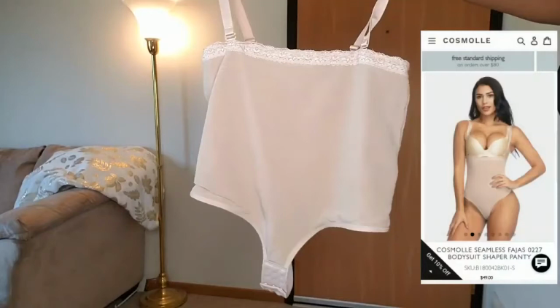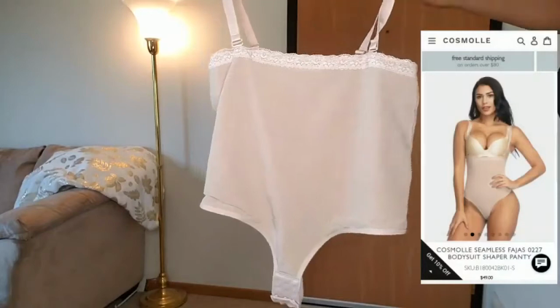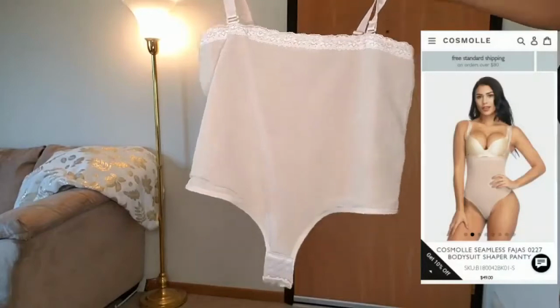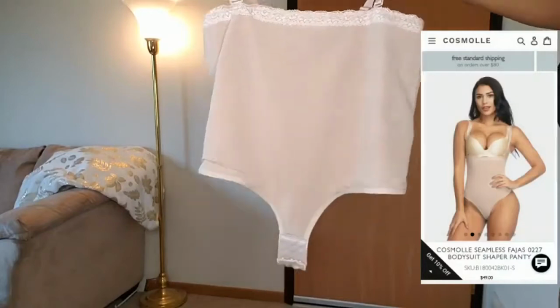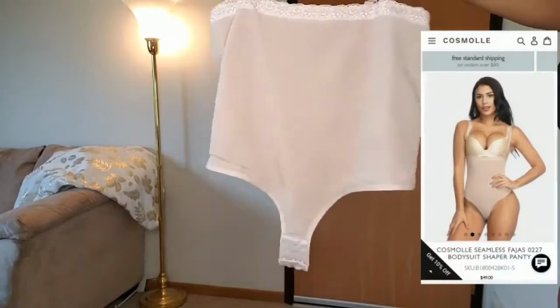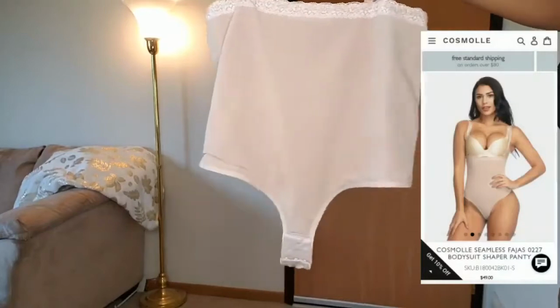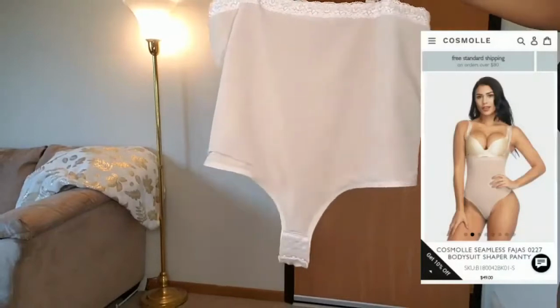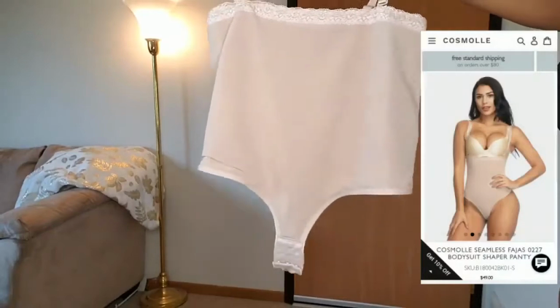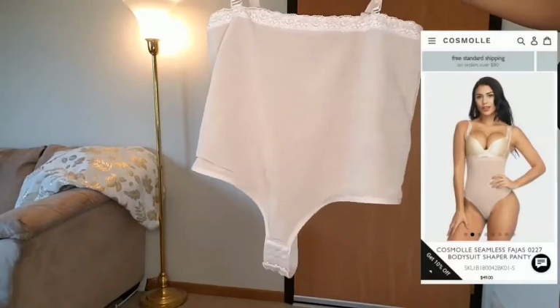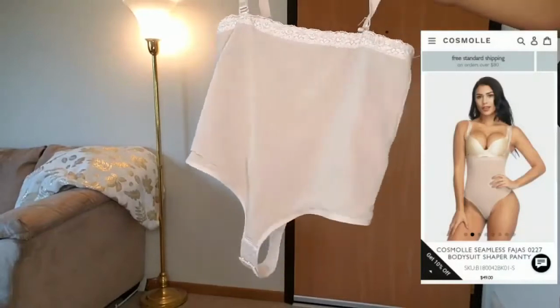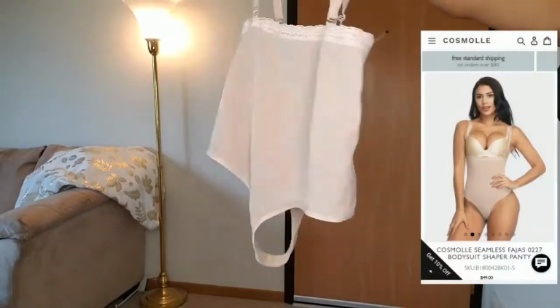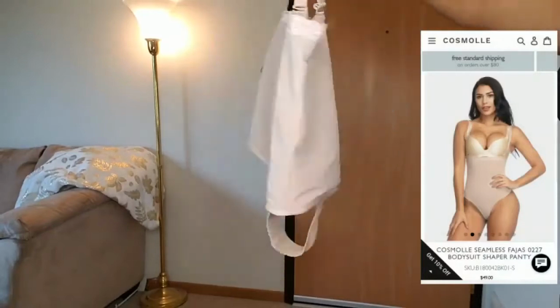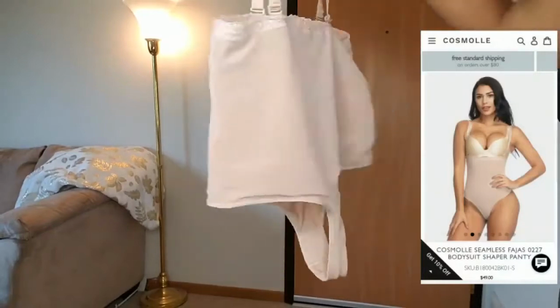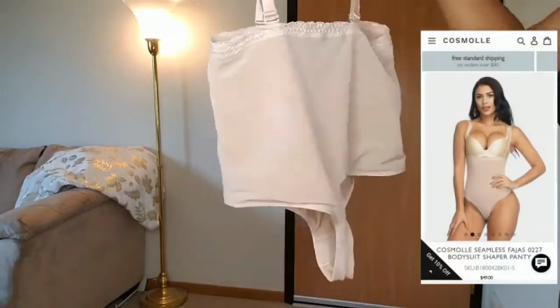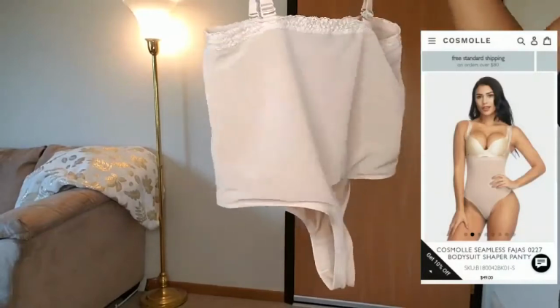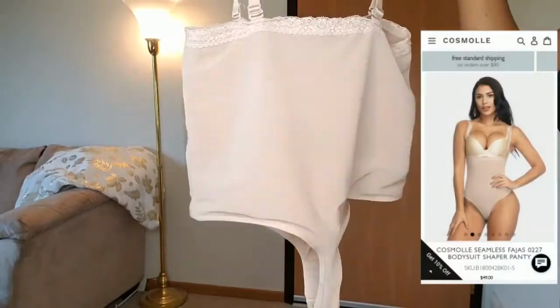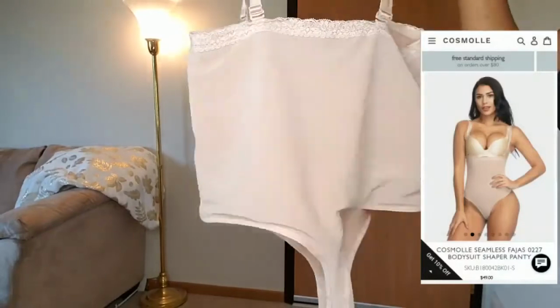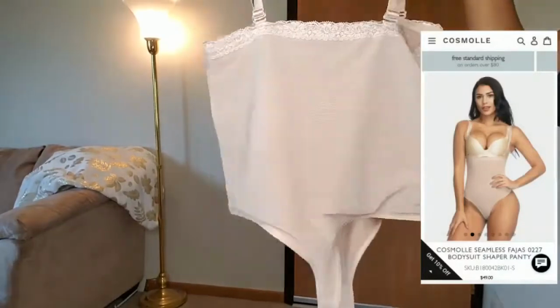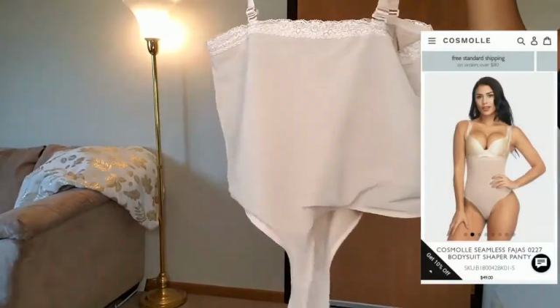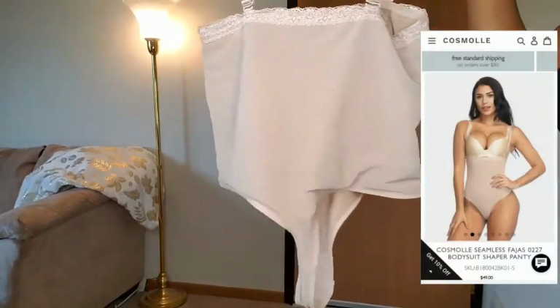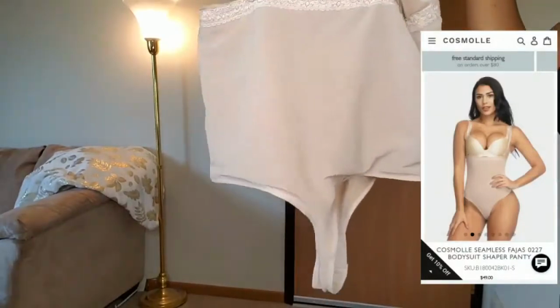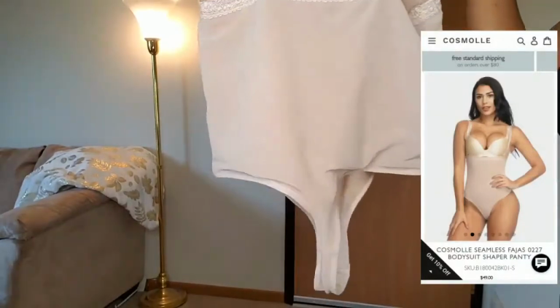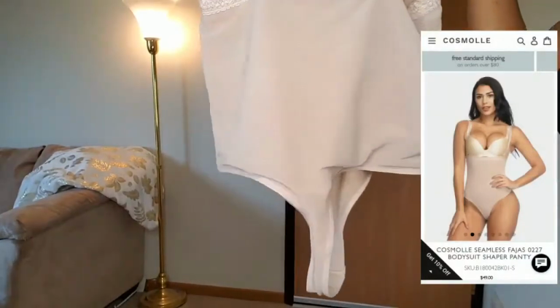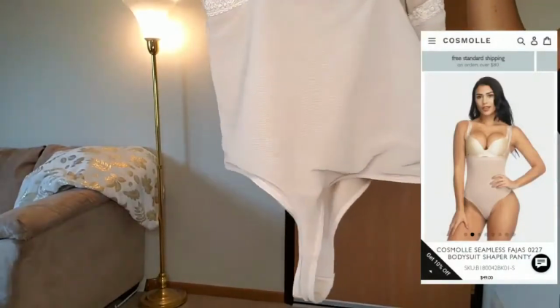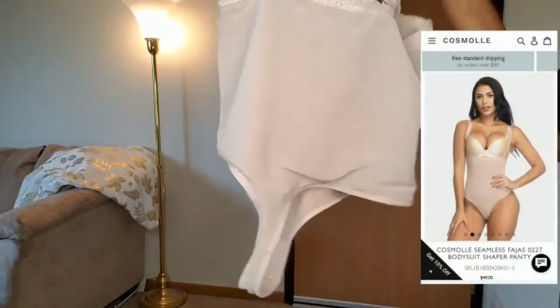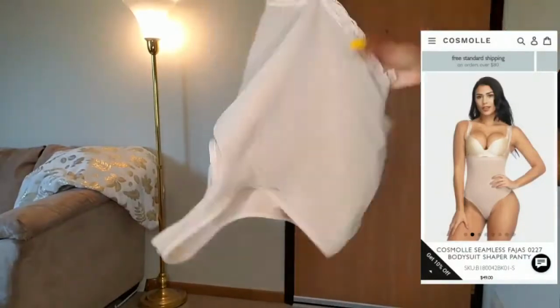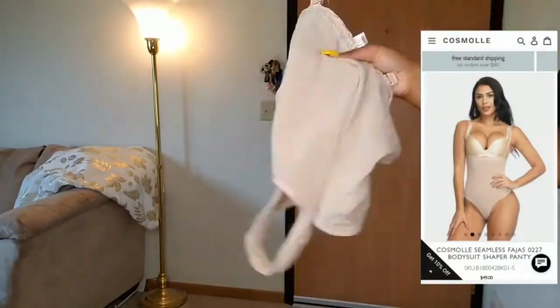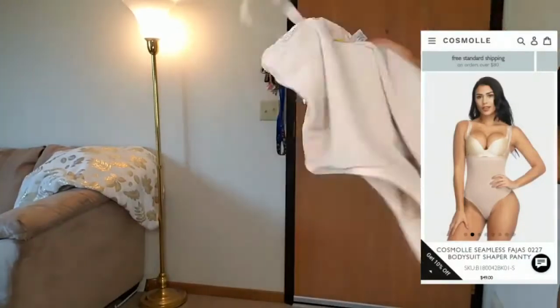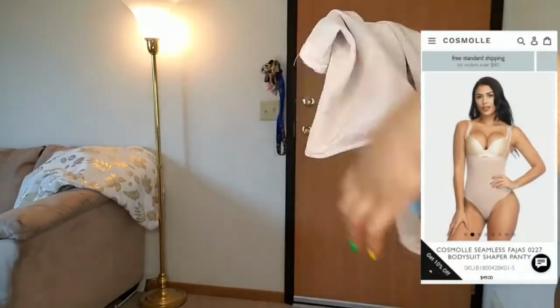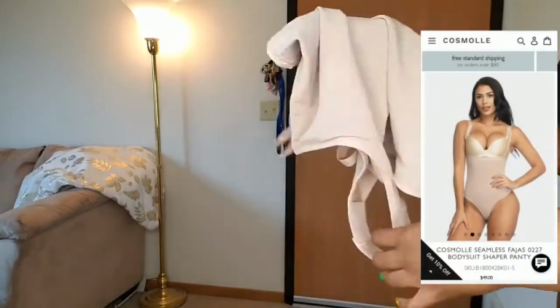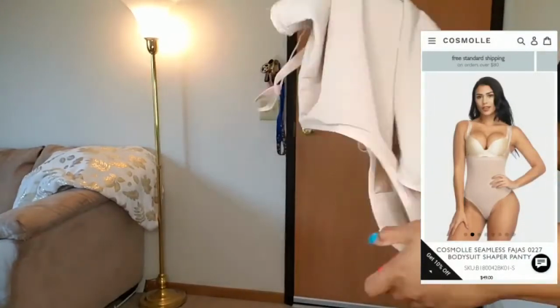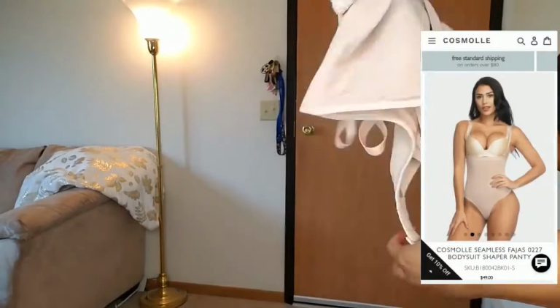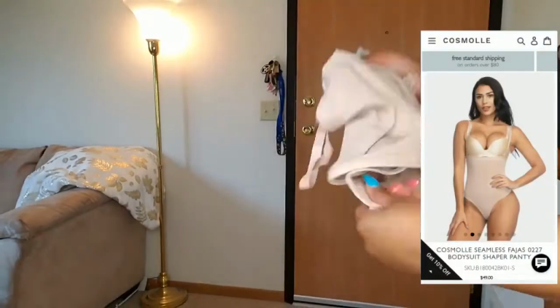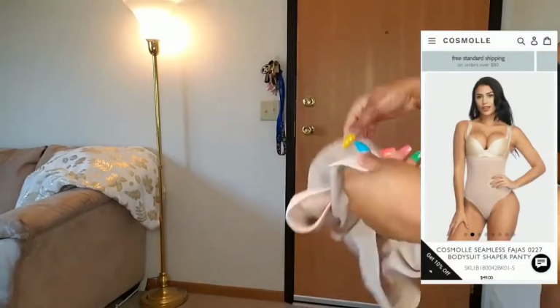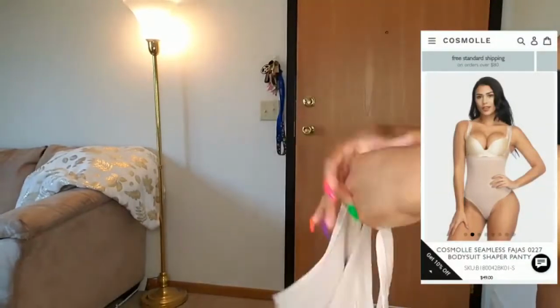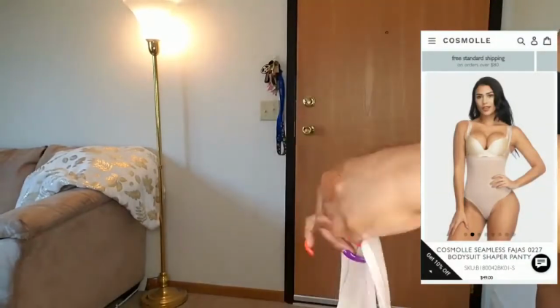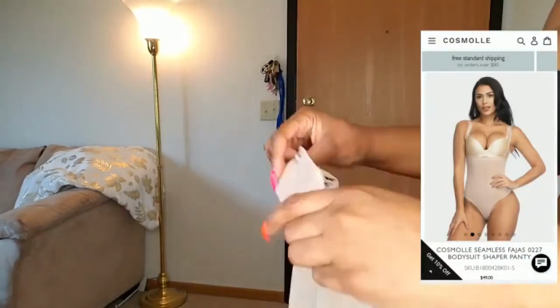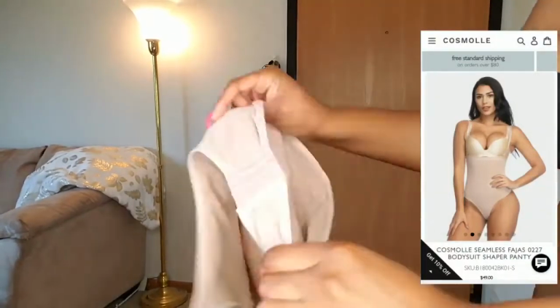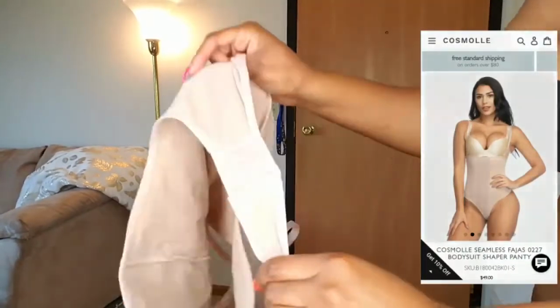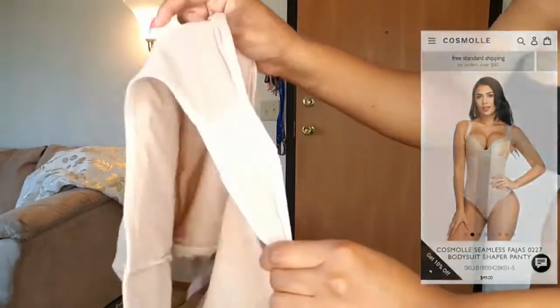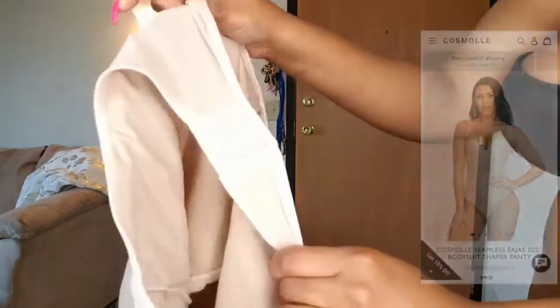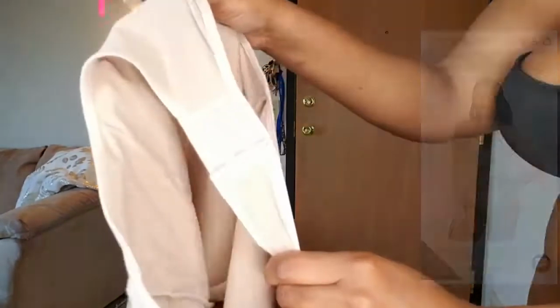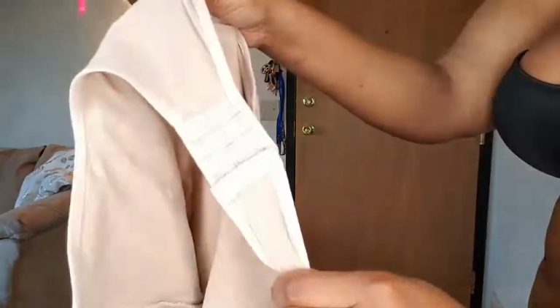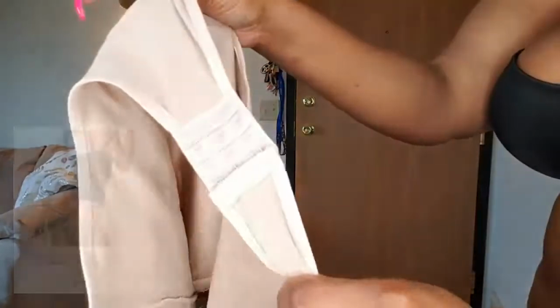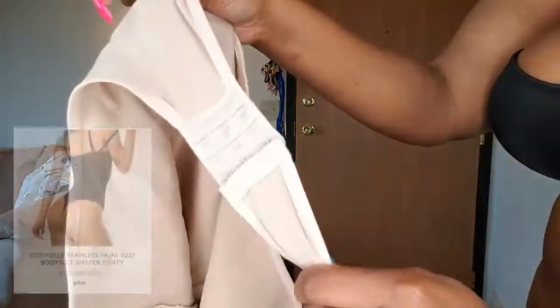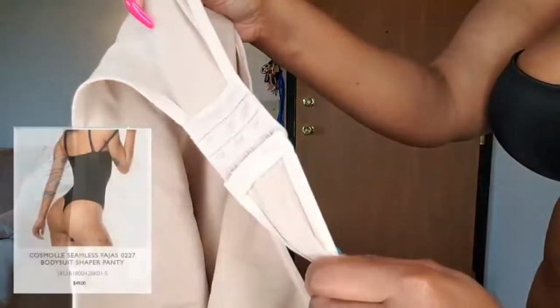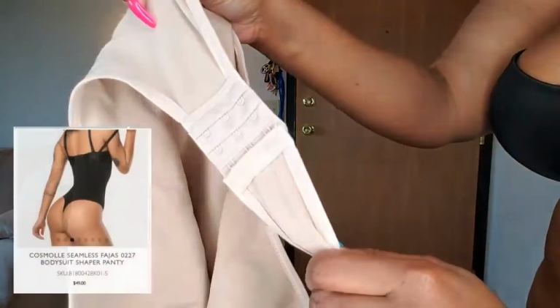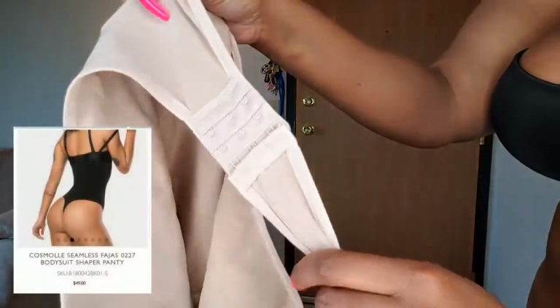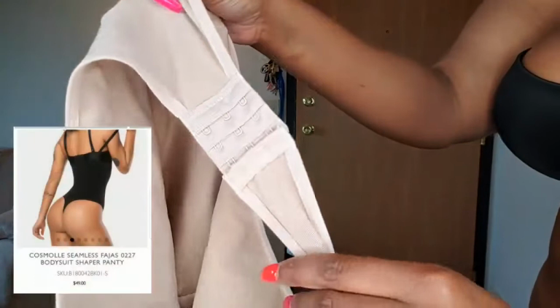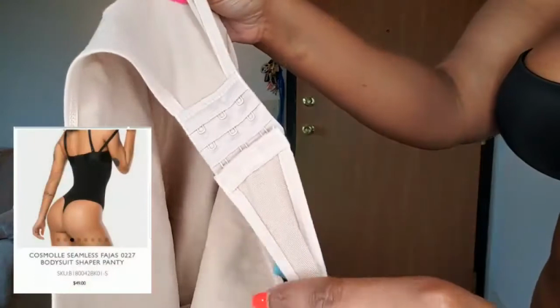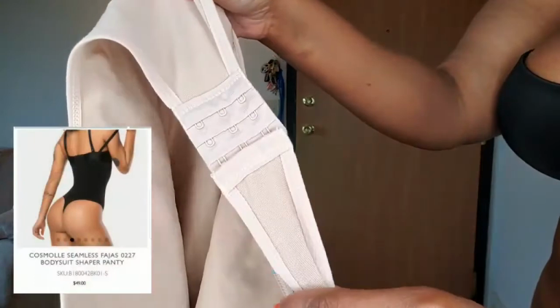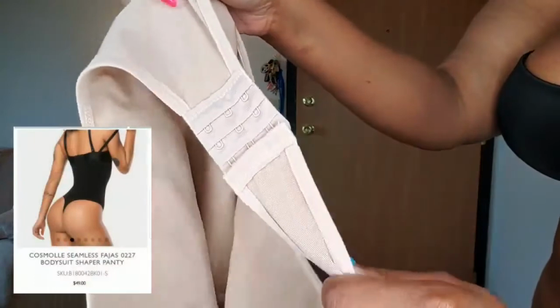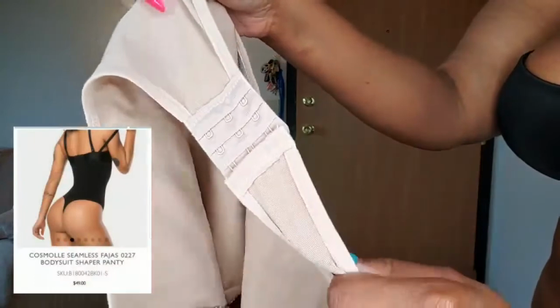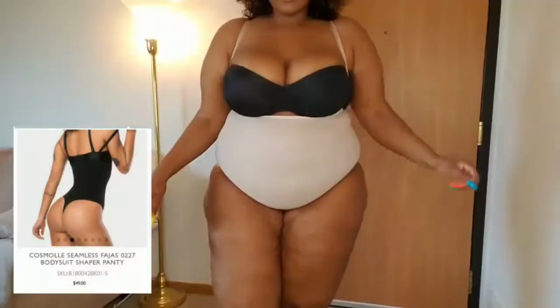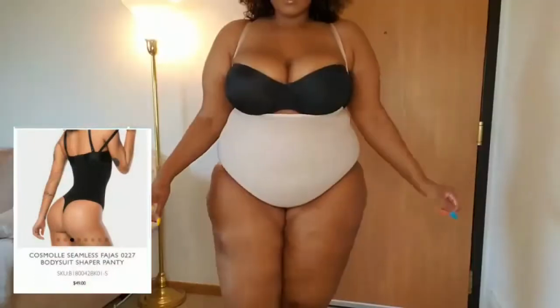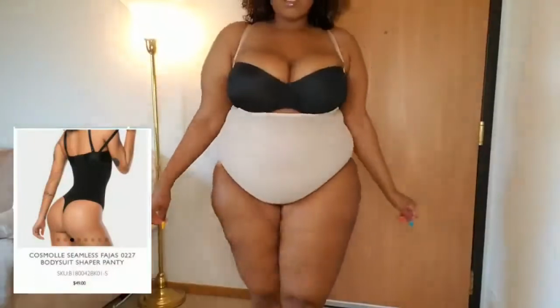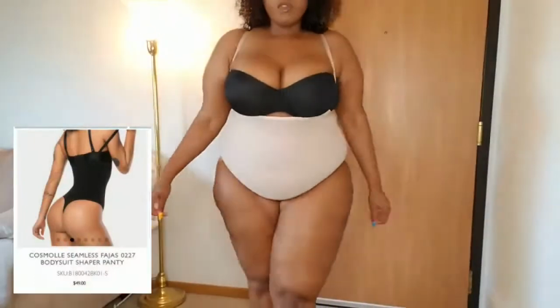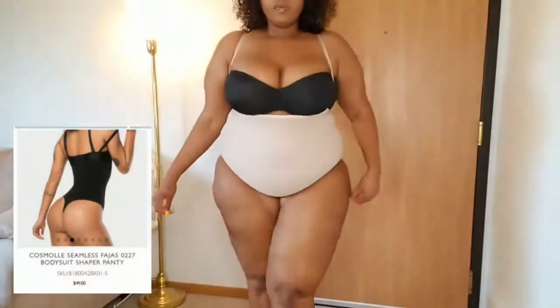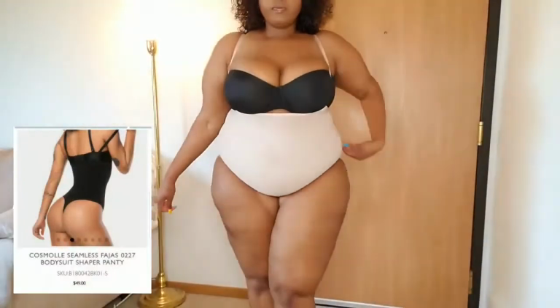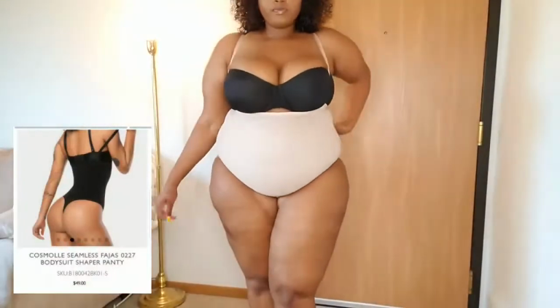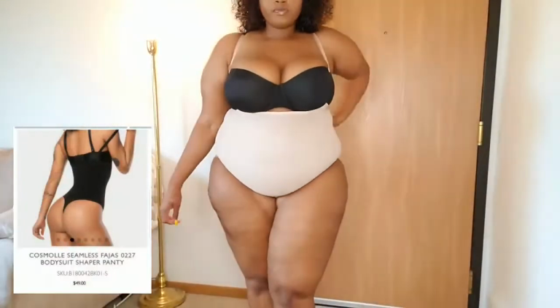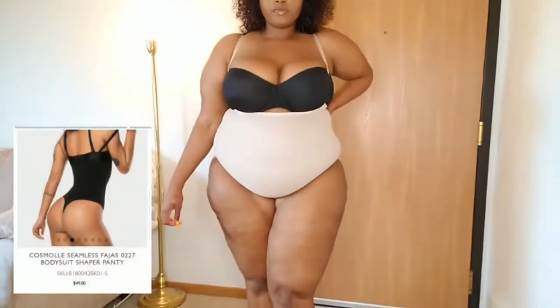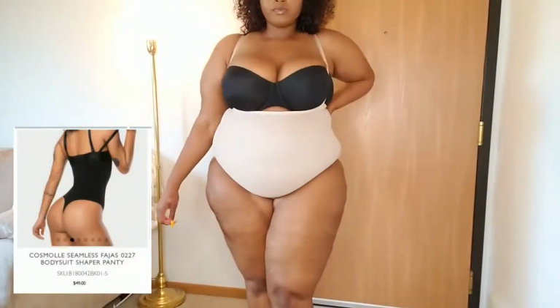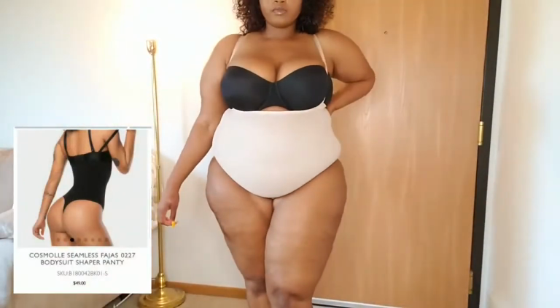For you guys, here is the first shaper that I got. I've never had a shaper panty like this, so it was a little different for me. As you can see, it does have the hooks at the bottom so that it is adjustable so you can adjust it to your liking.